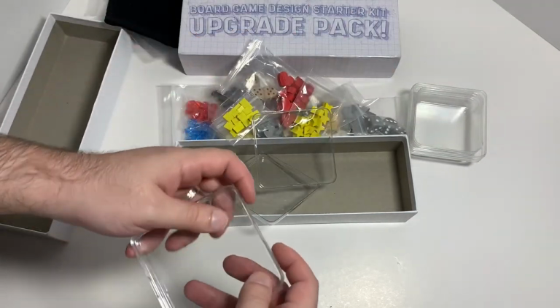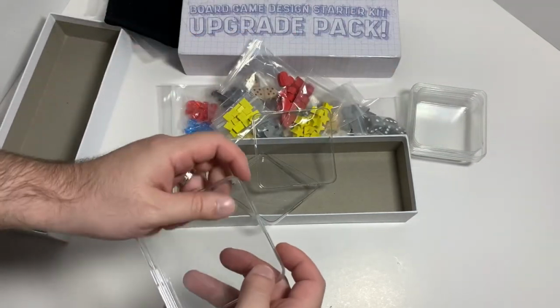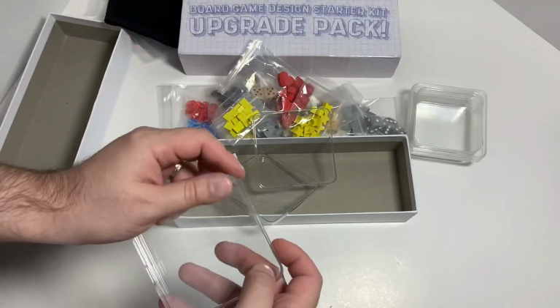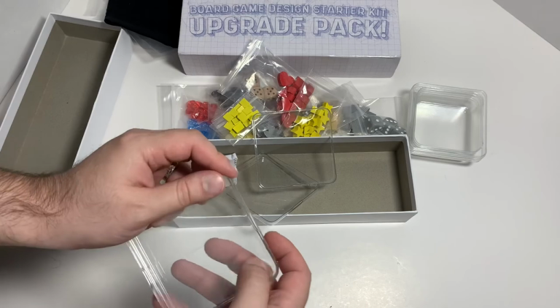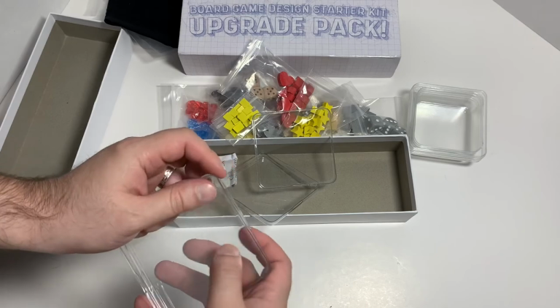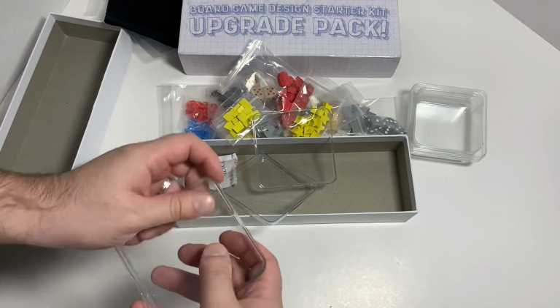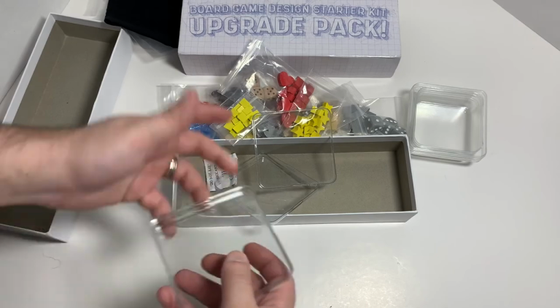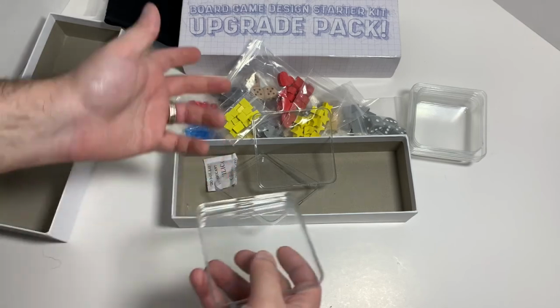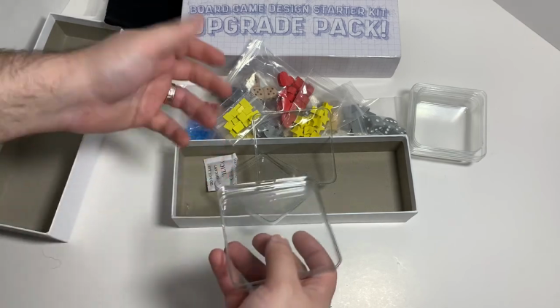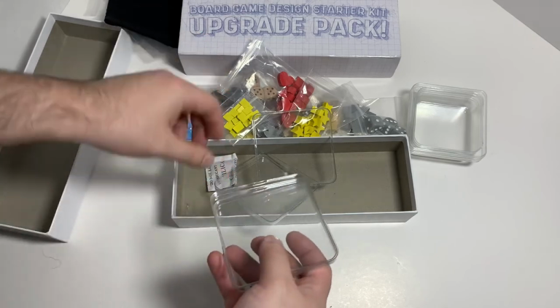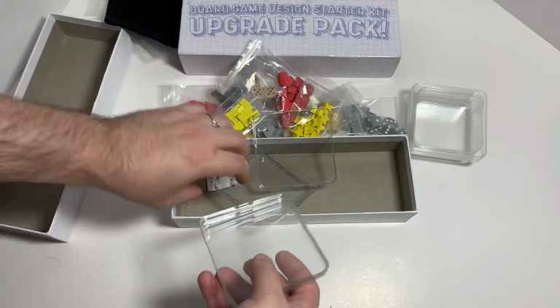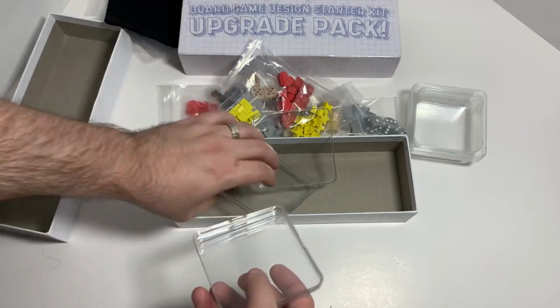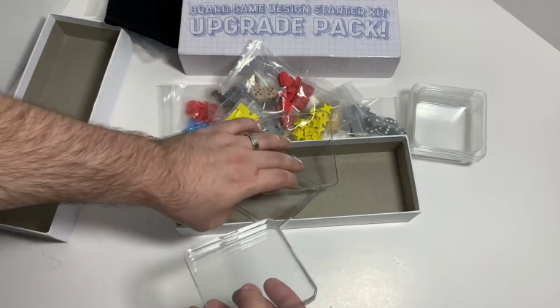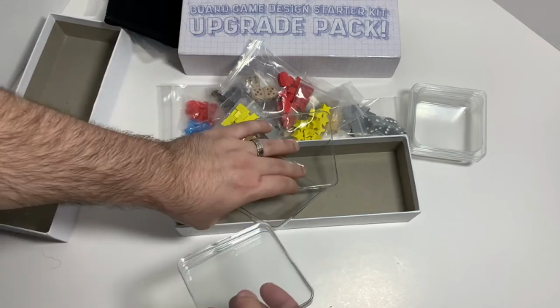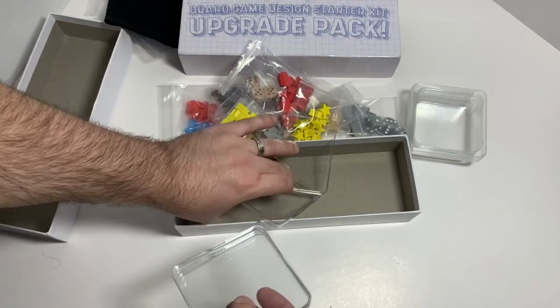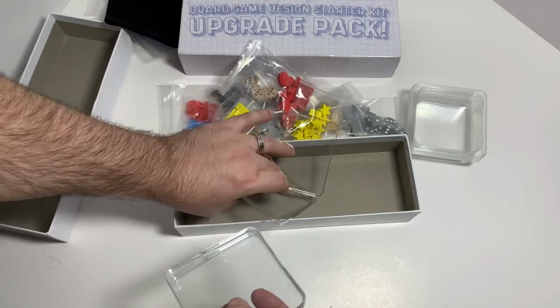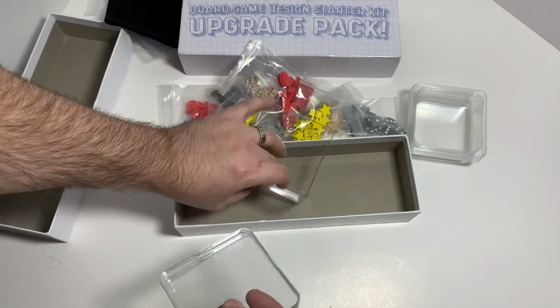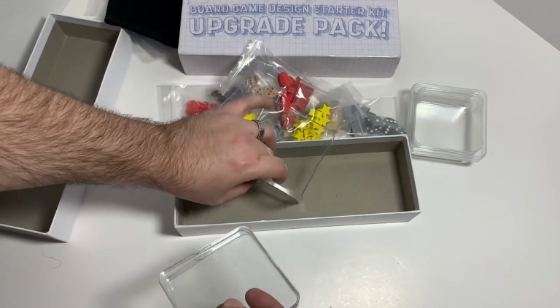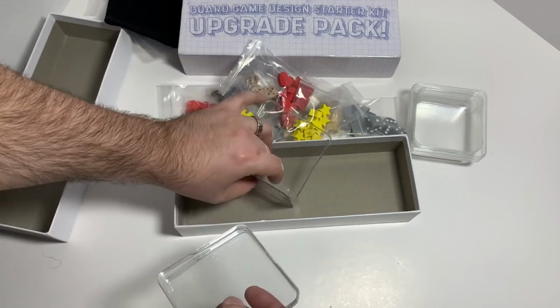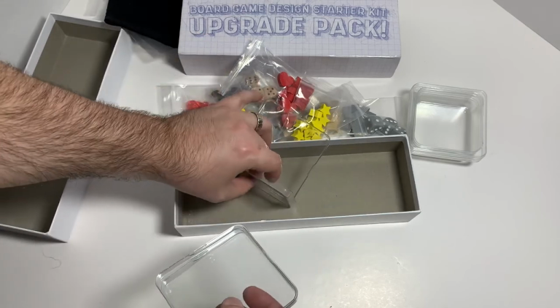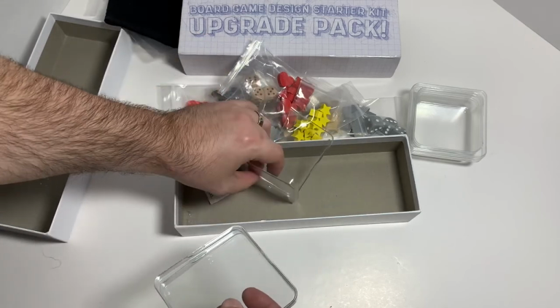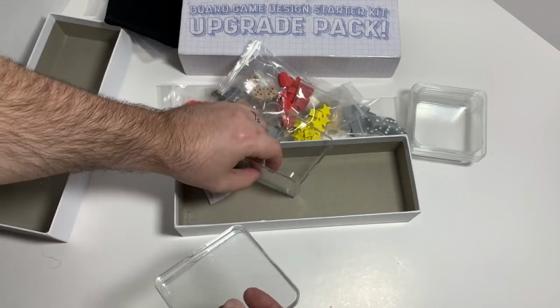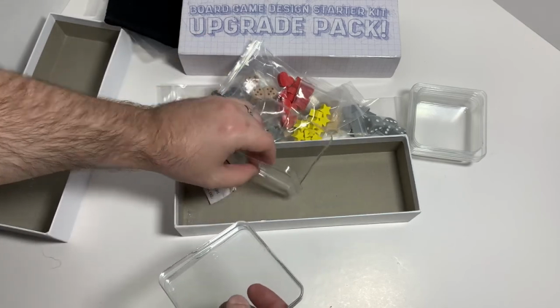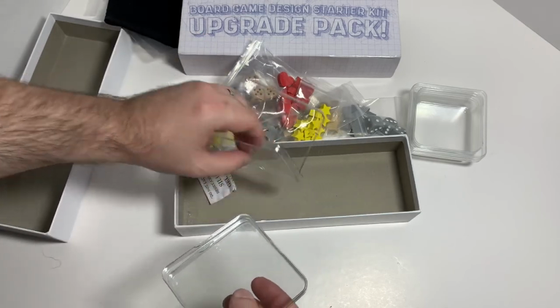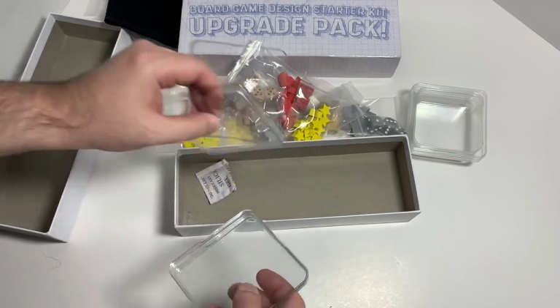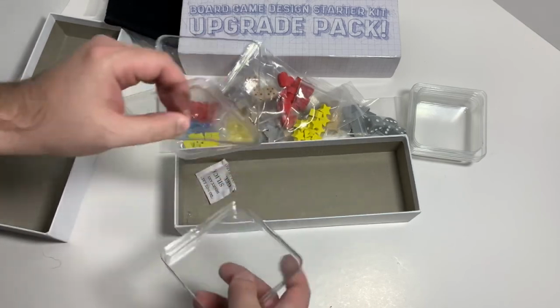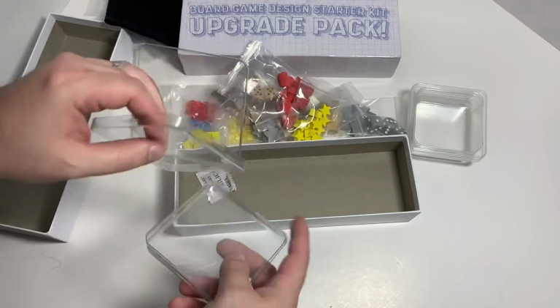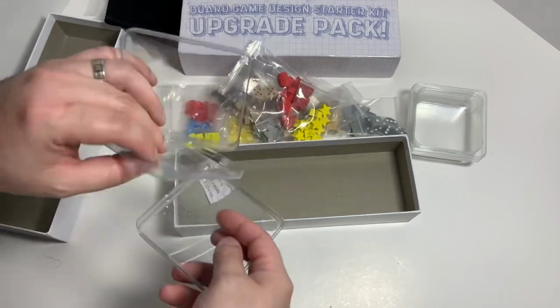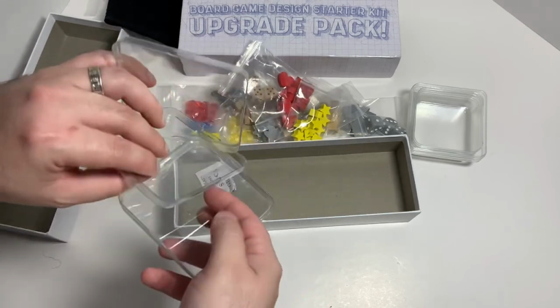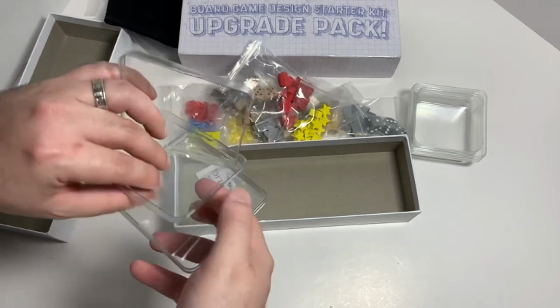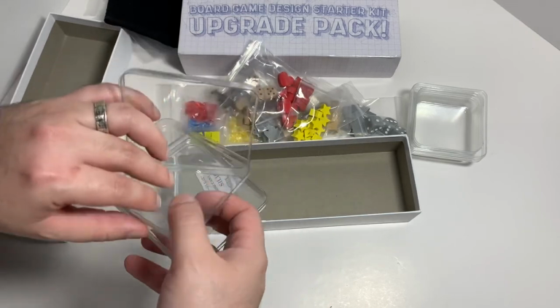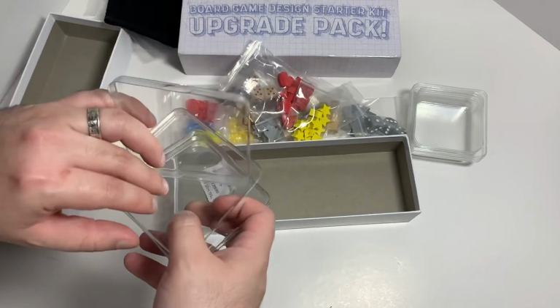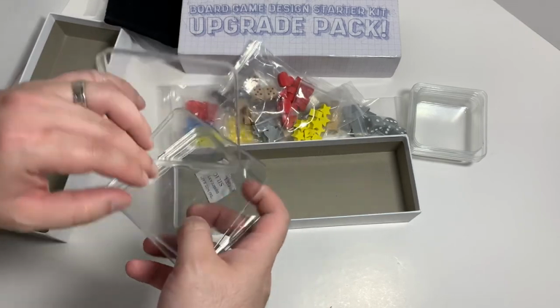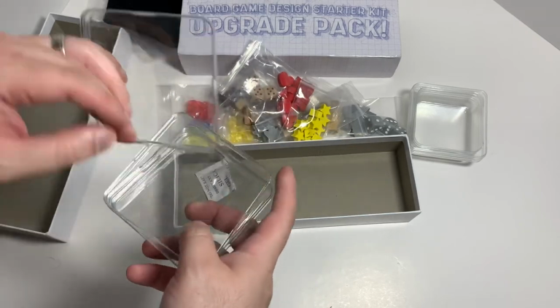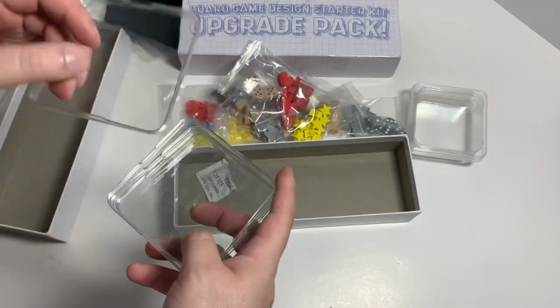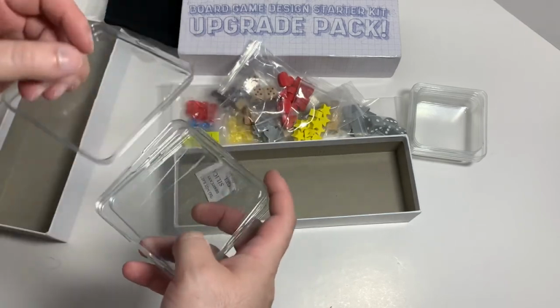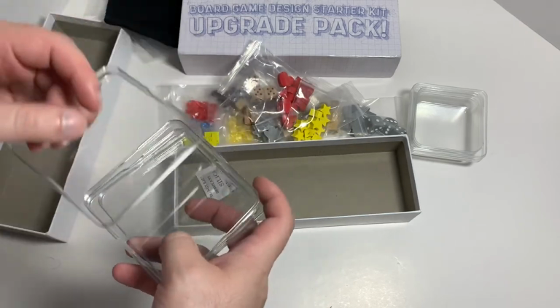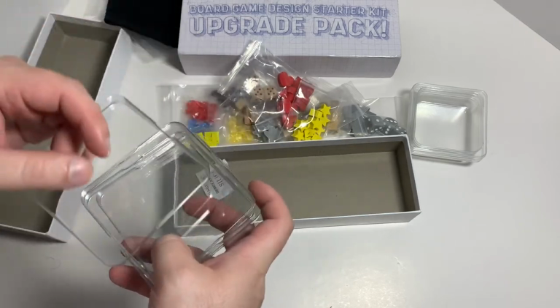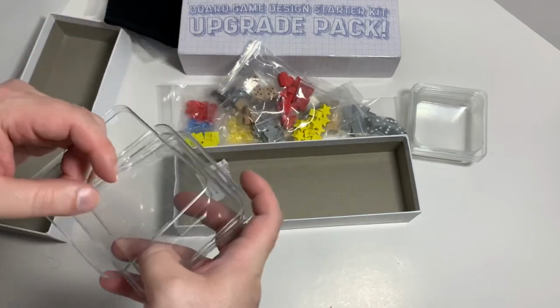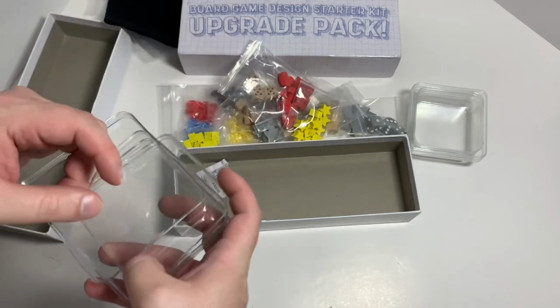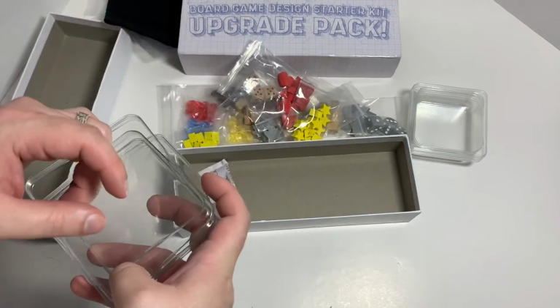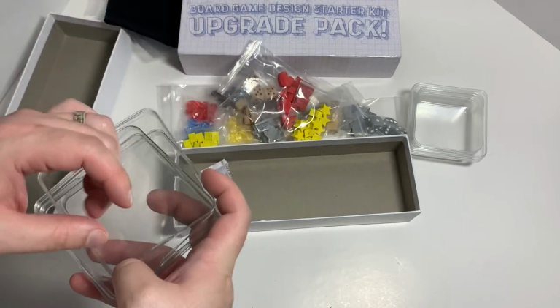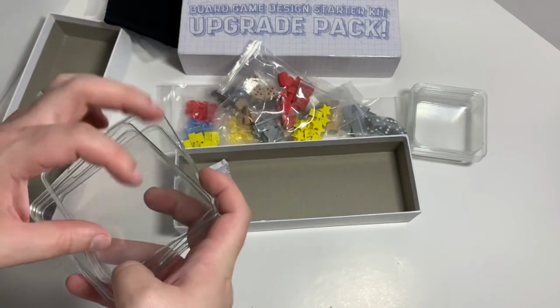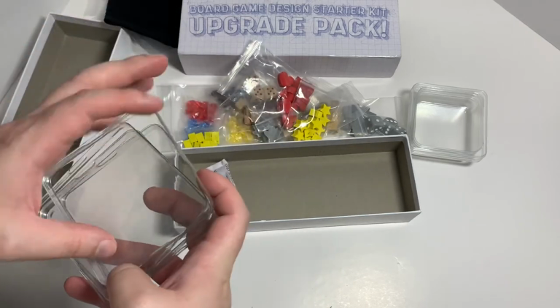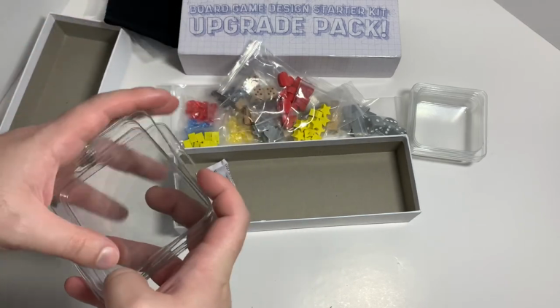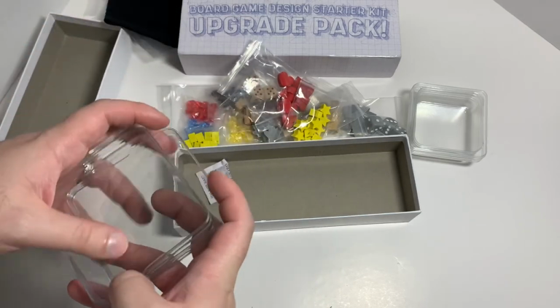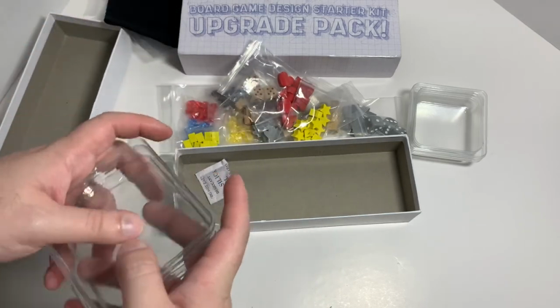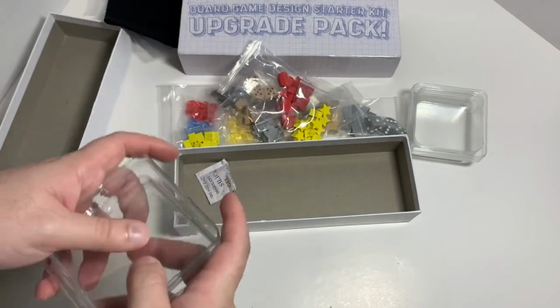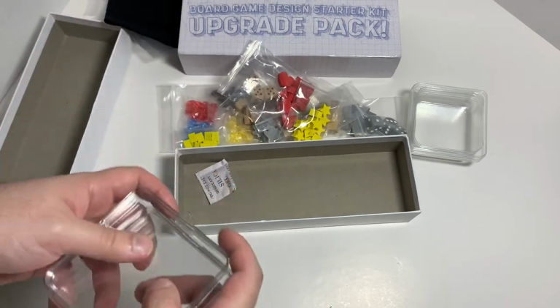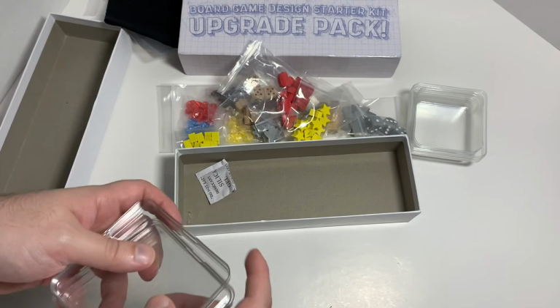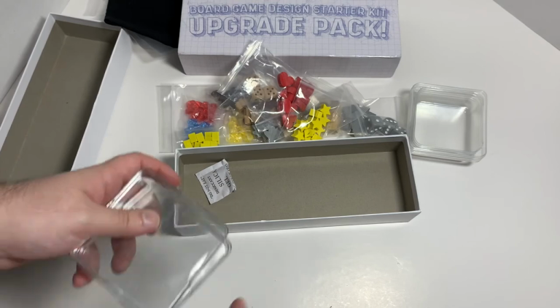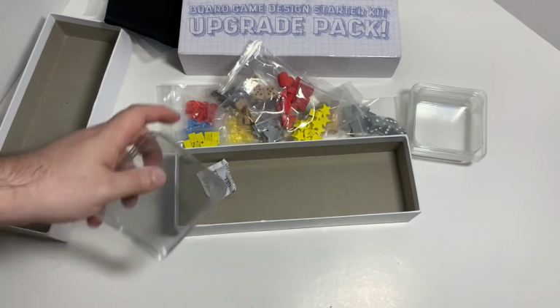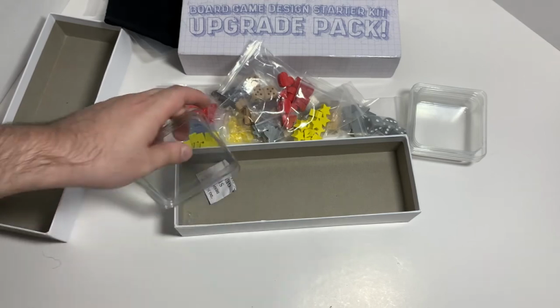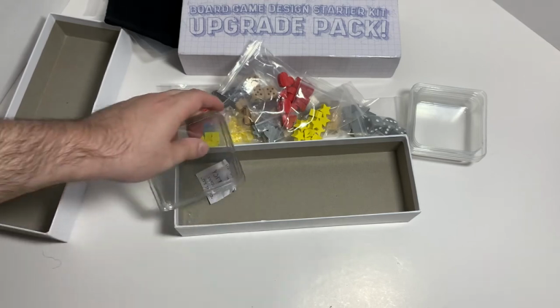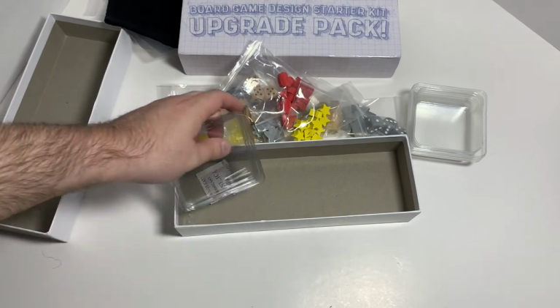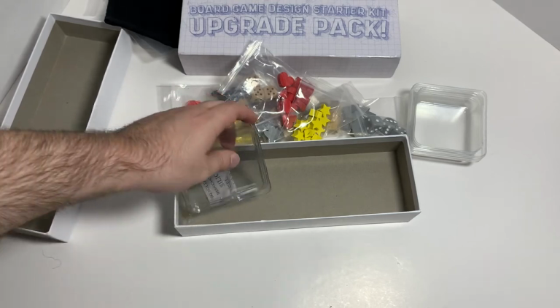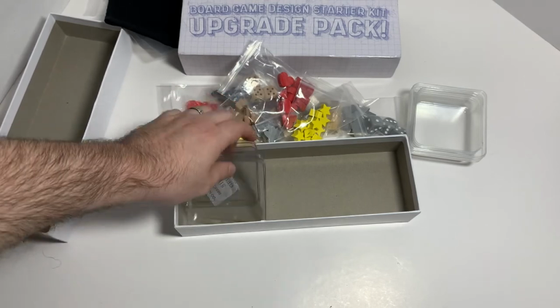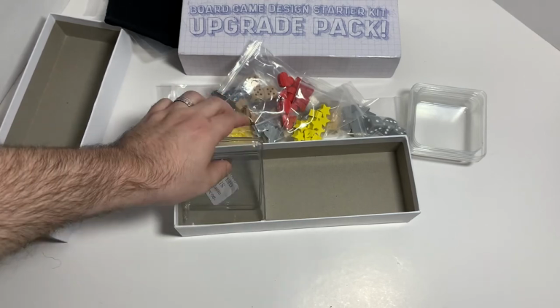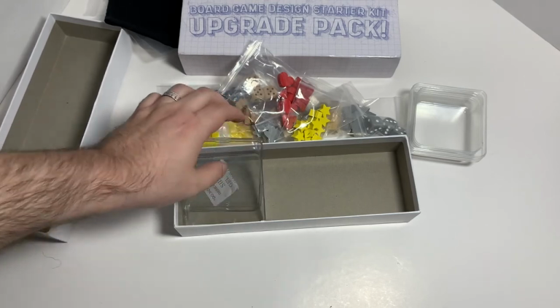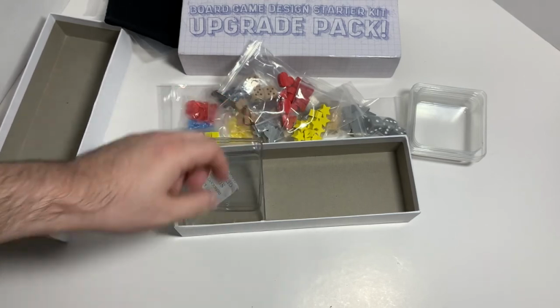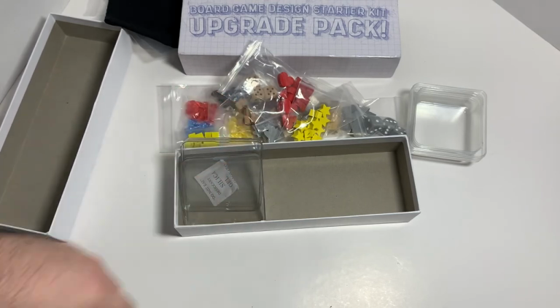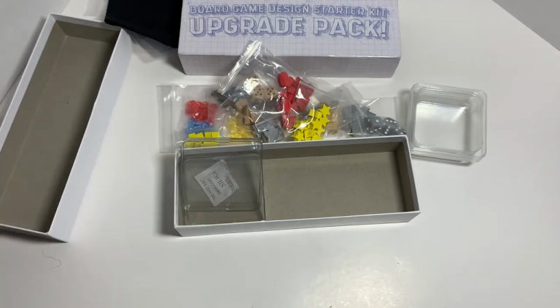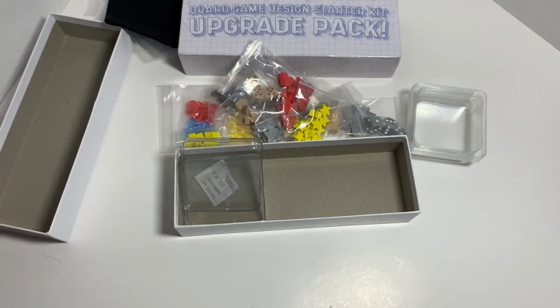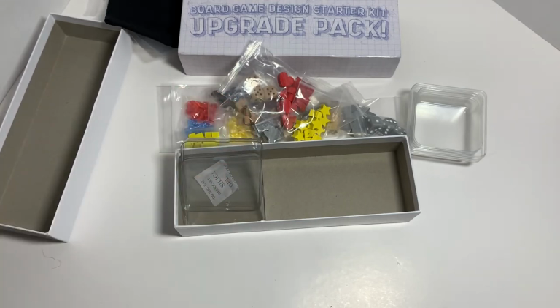Well, that is it for the upgrade pack and the board game starter kit. There you go. Thanks for watching!